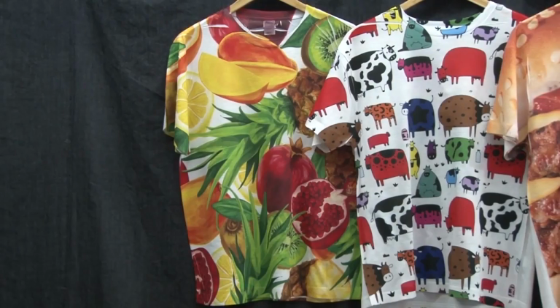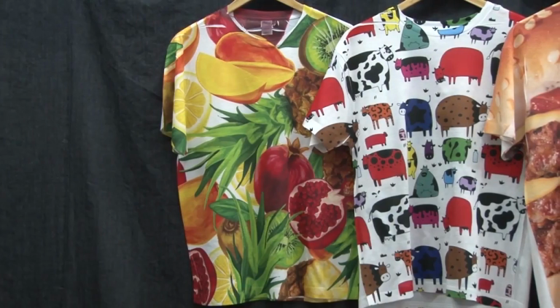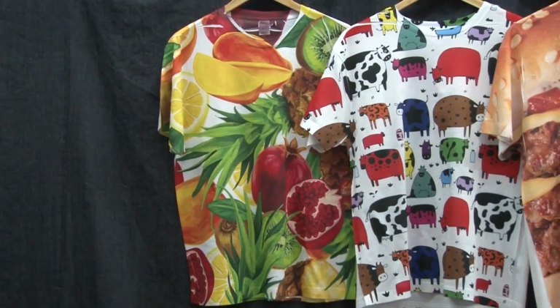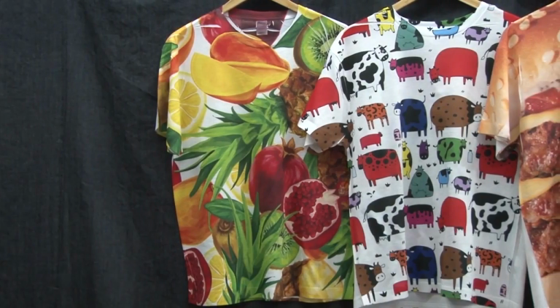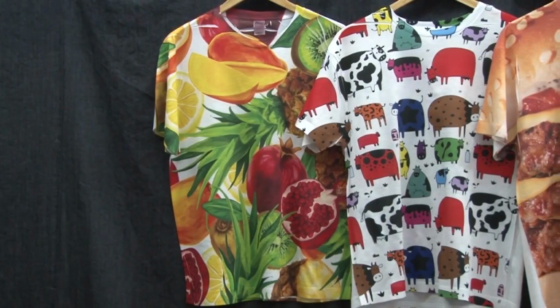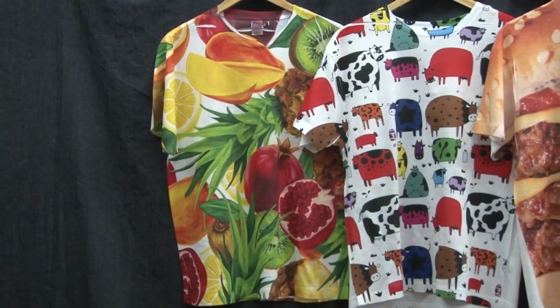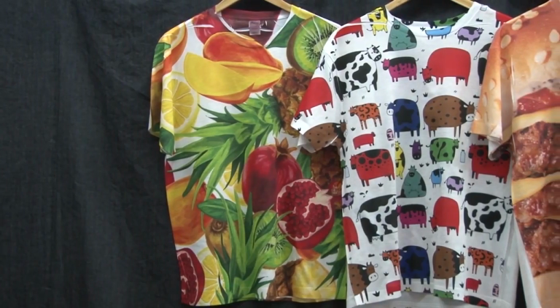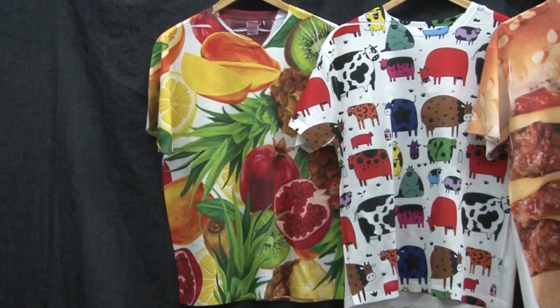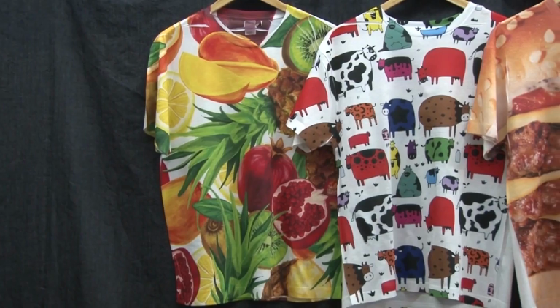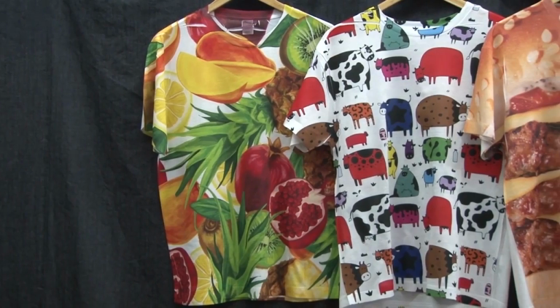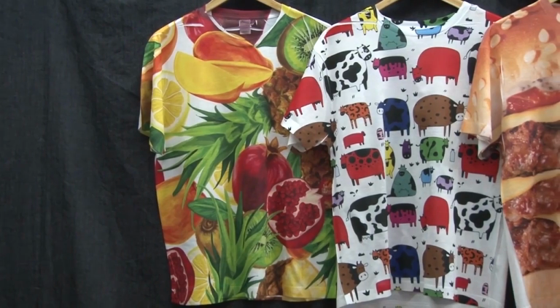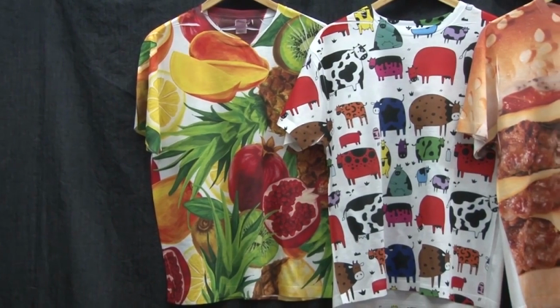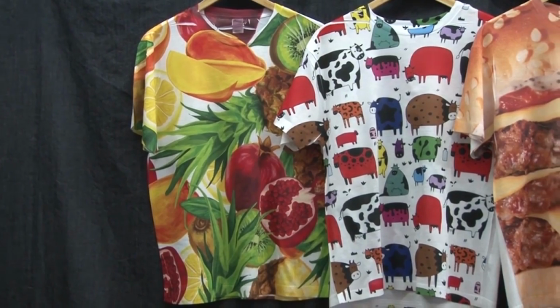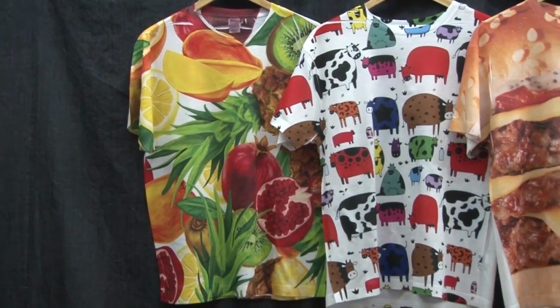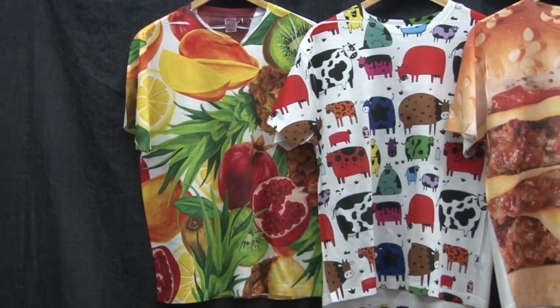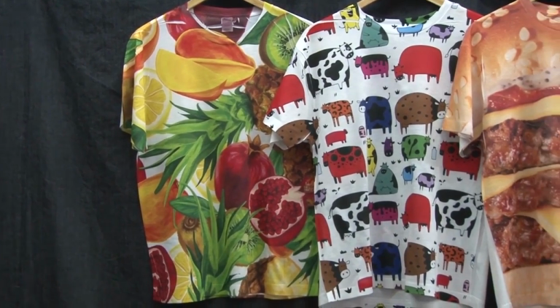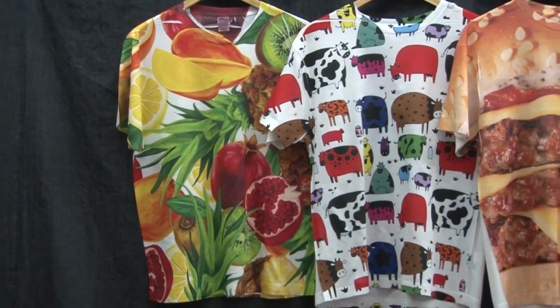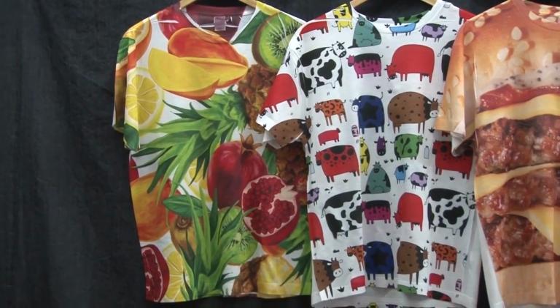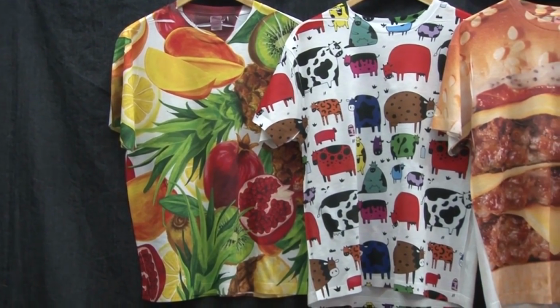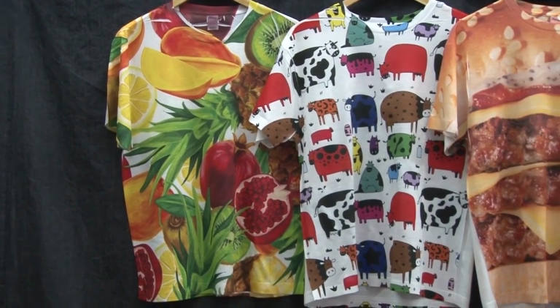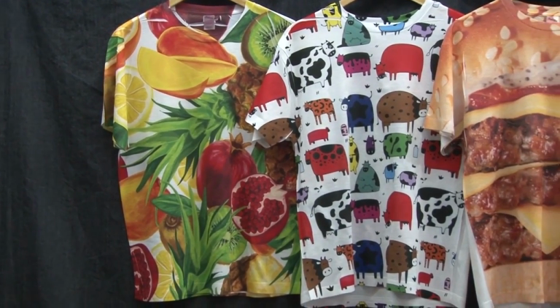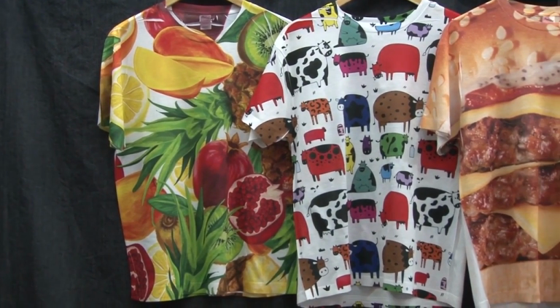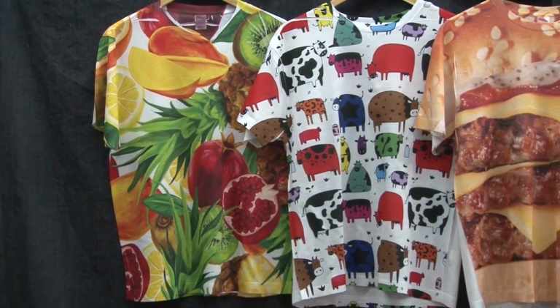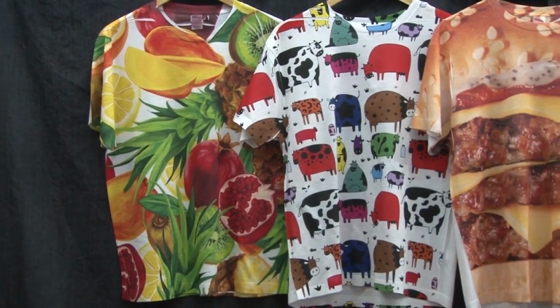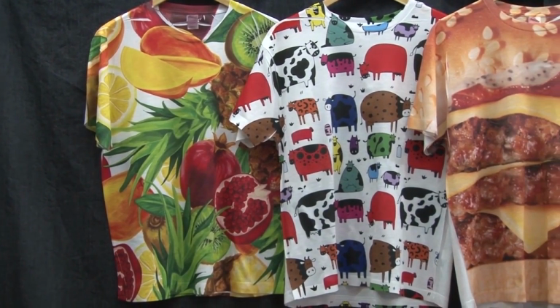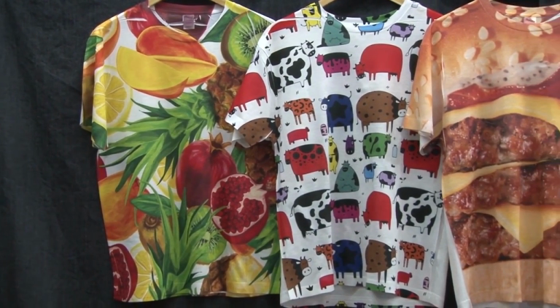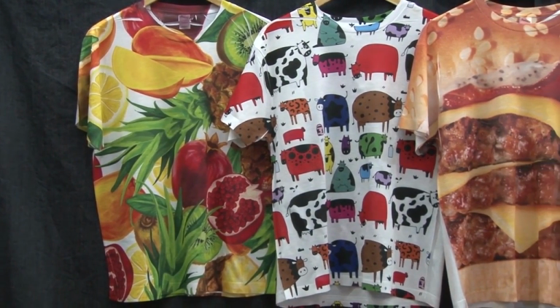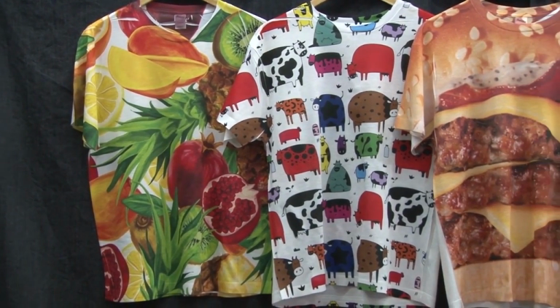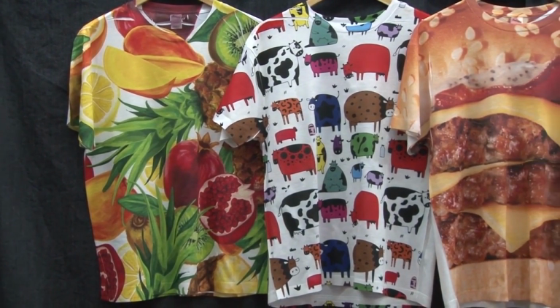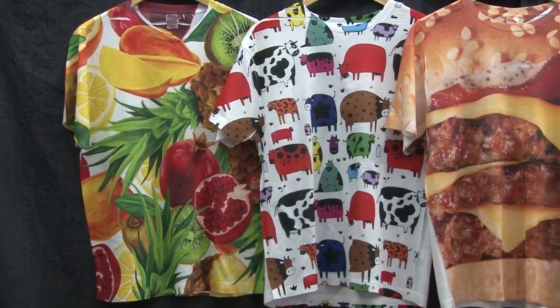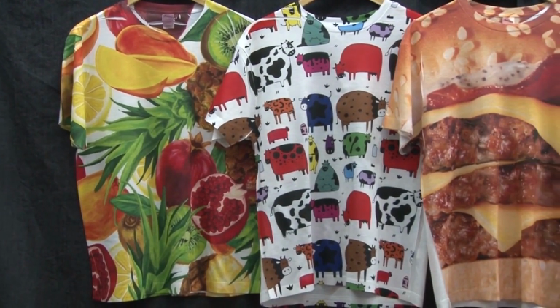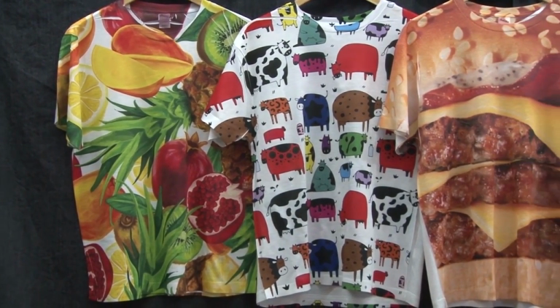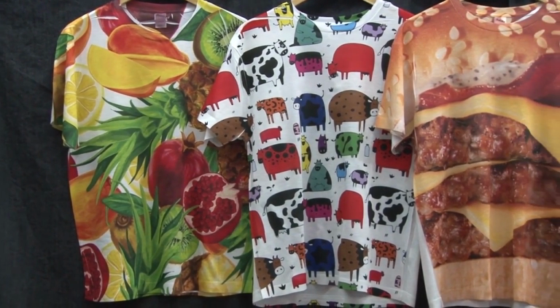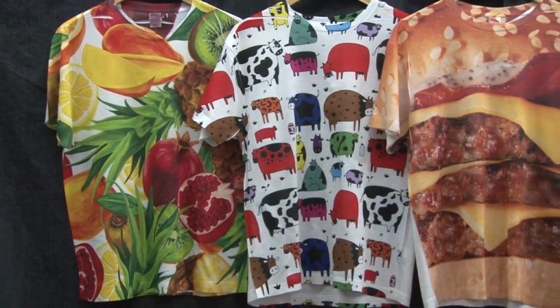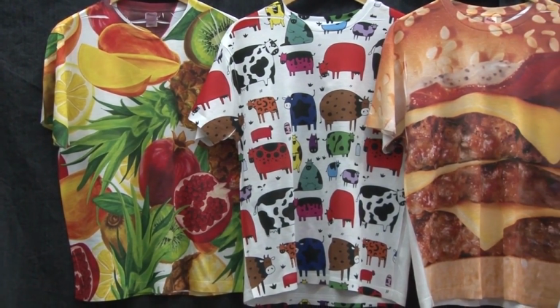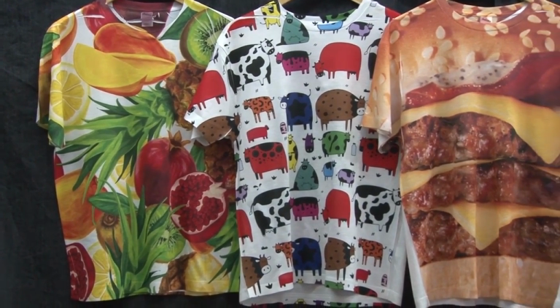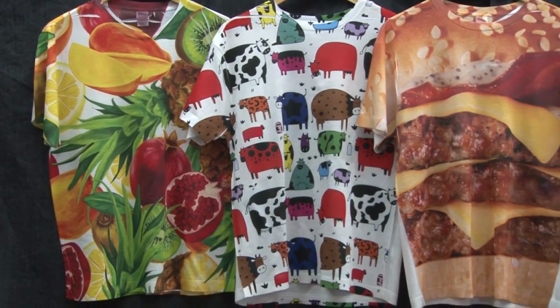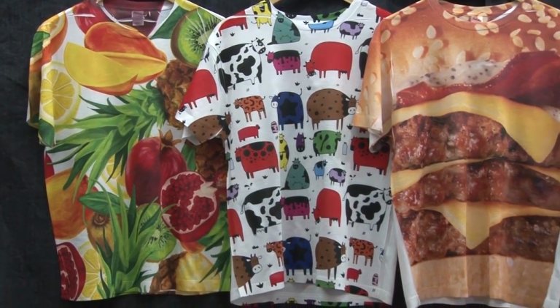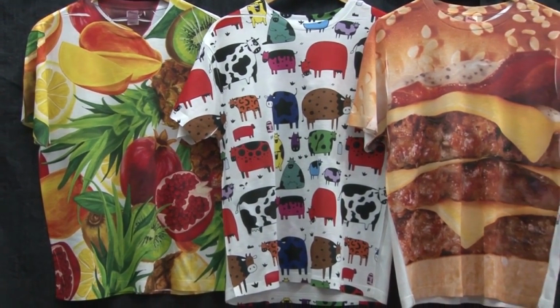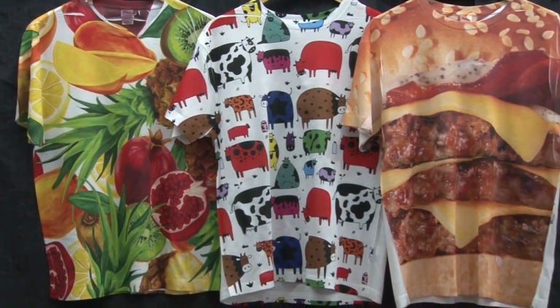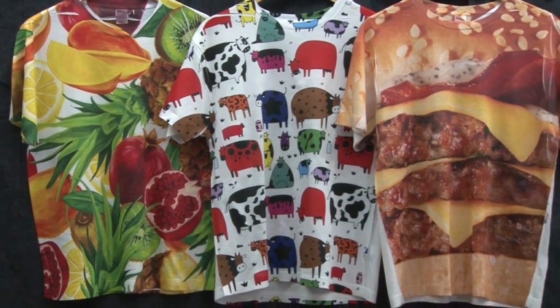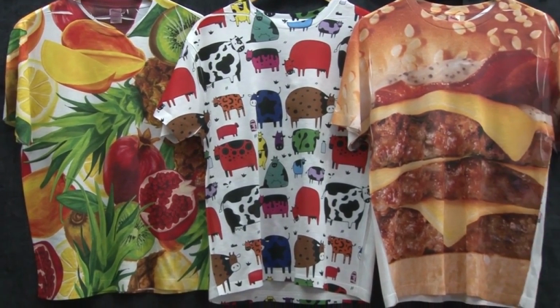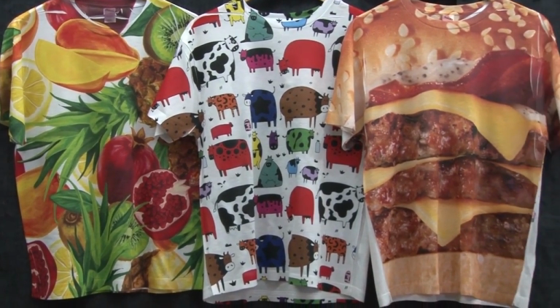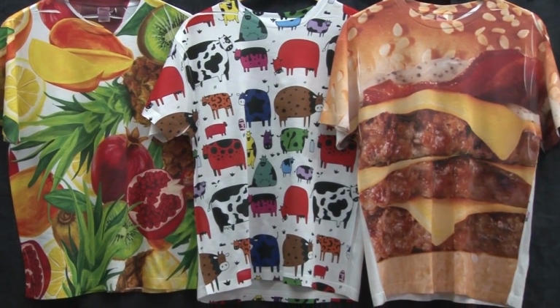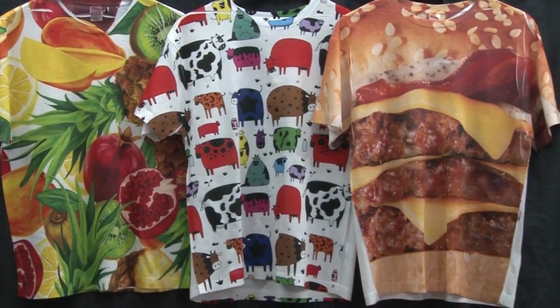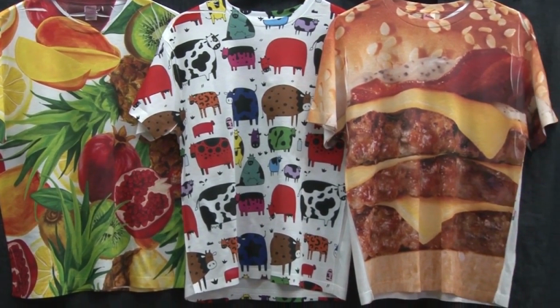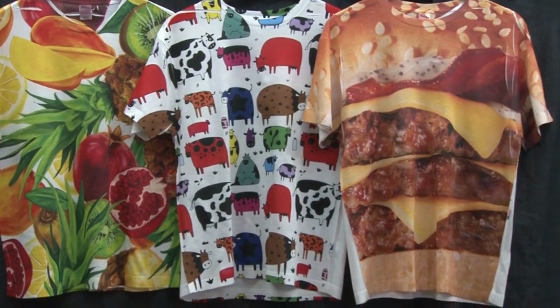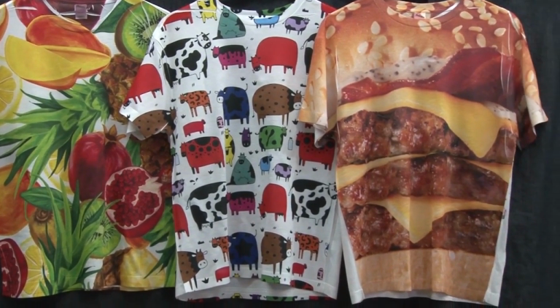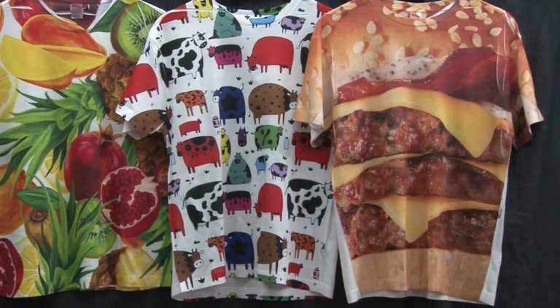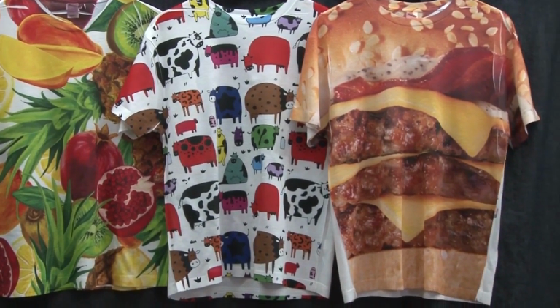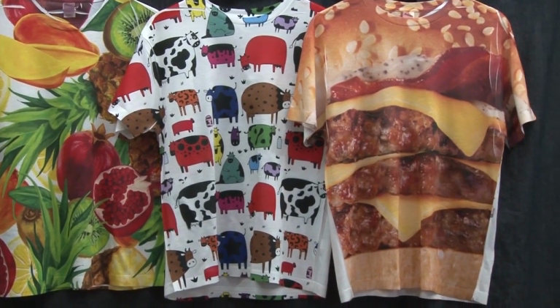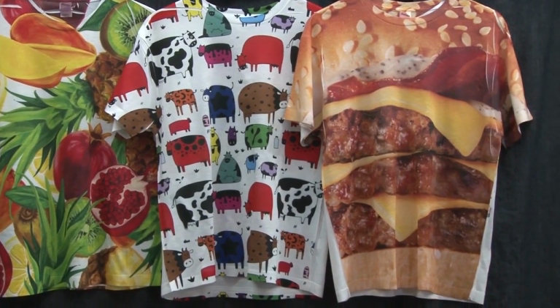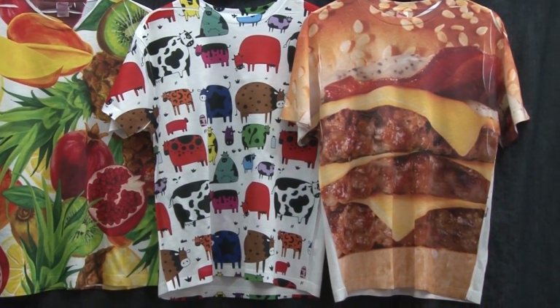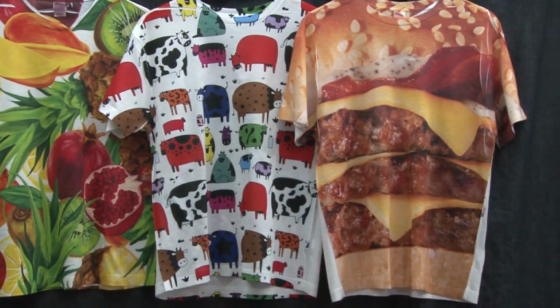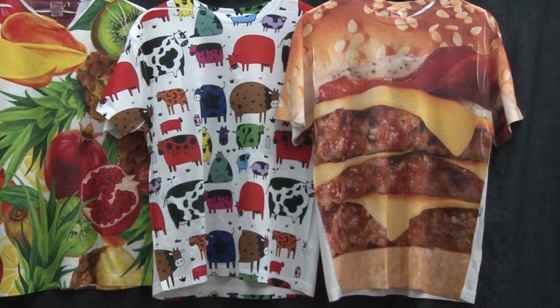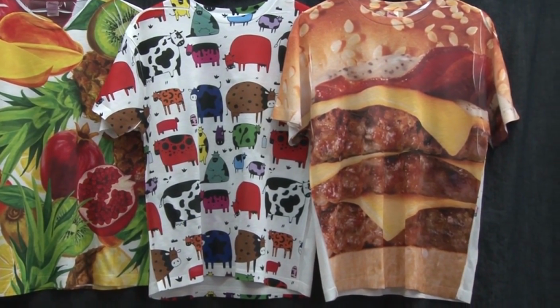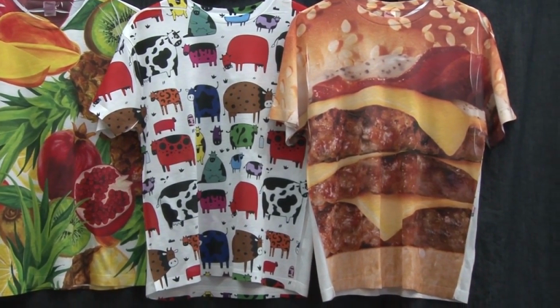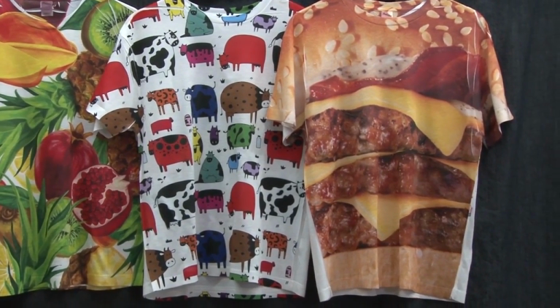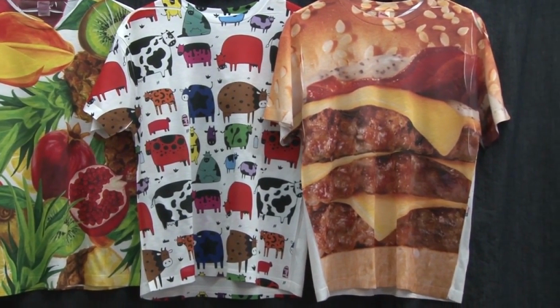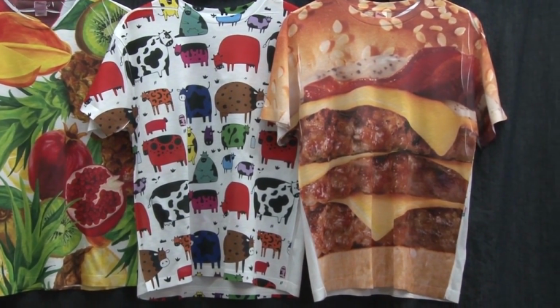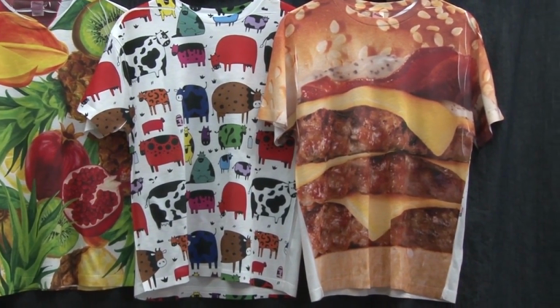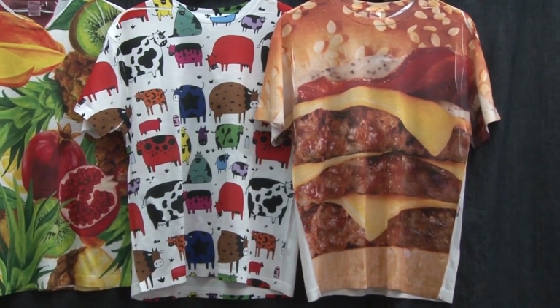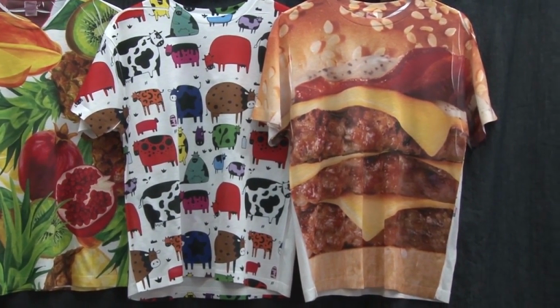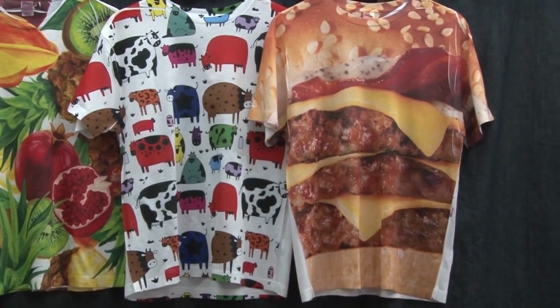For the ultimate in t-shirt printing, dye sublimation allows for unique all-over full coverage printing with no color limitations.